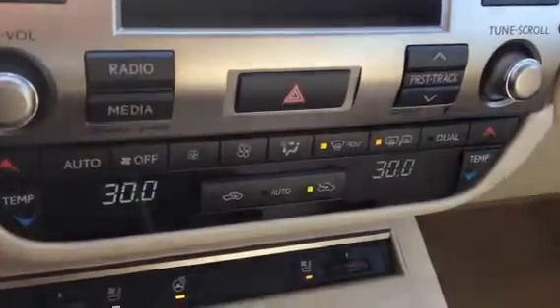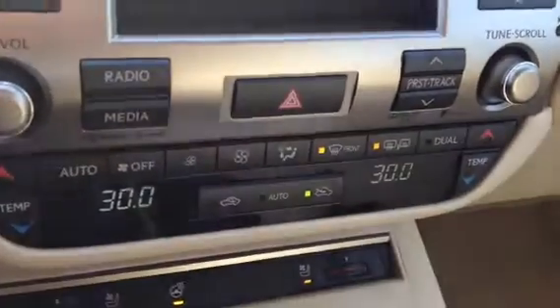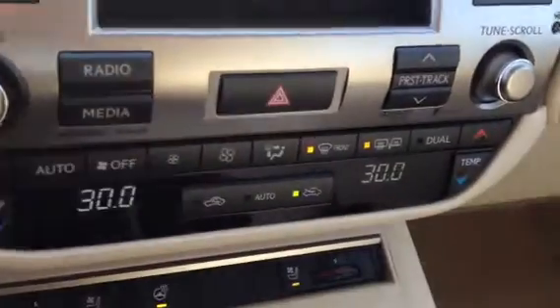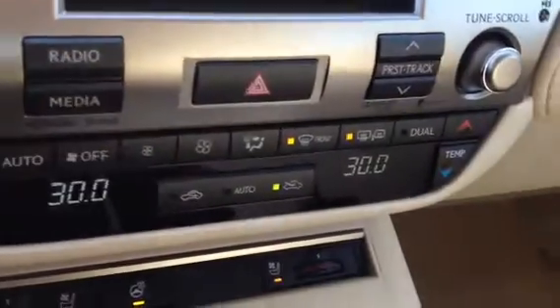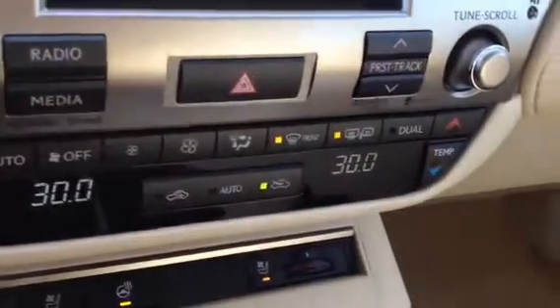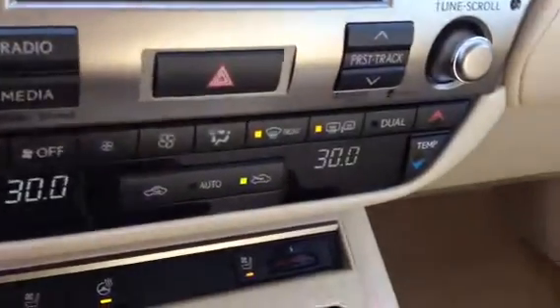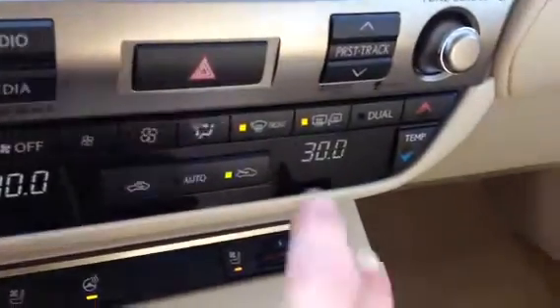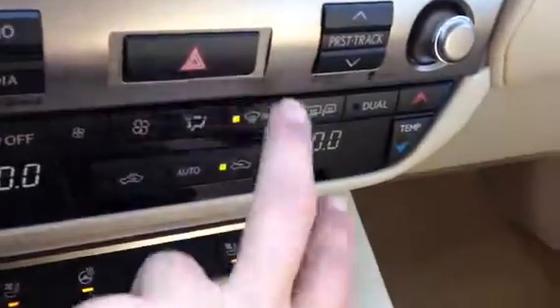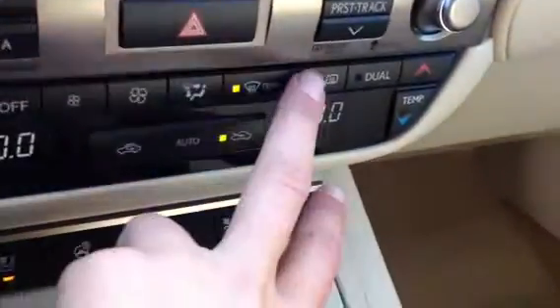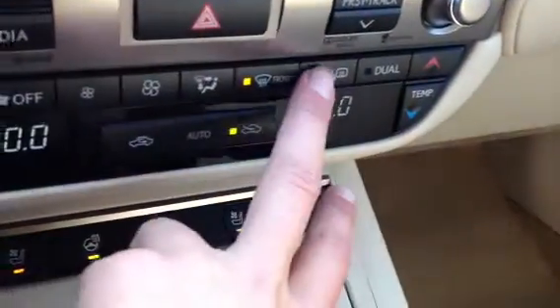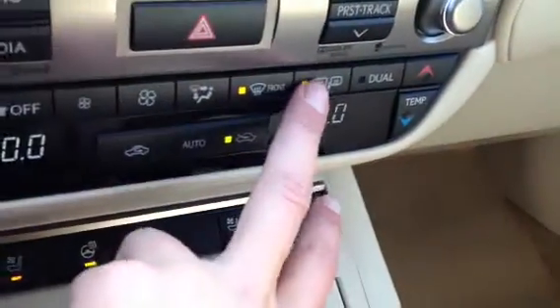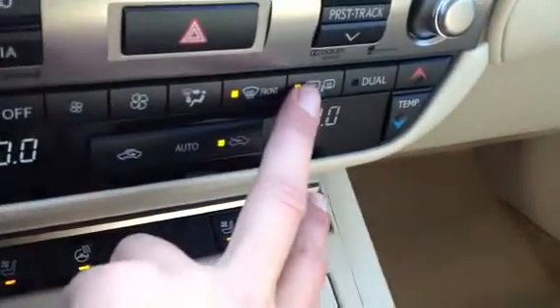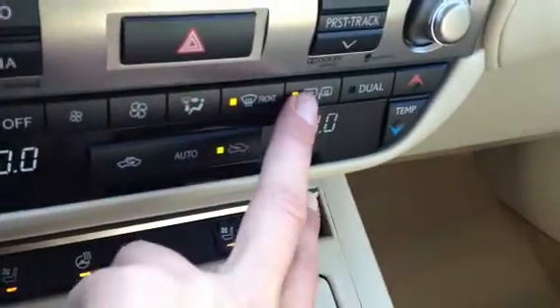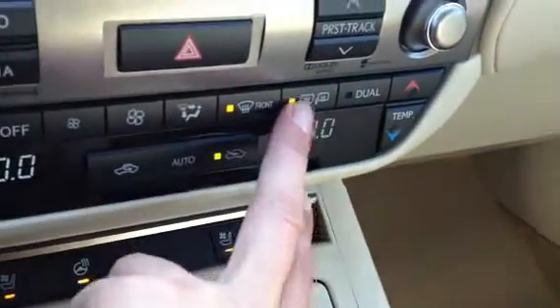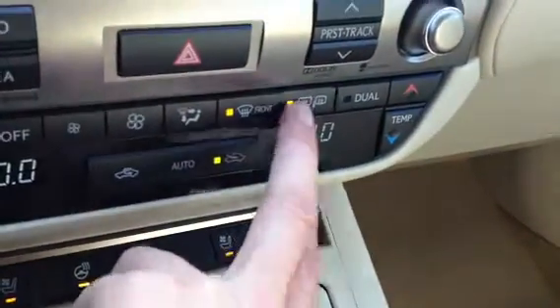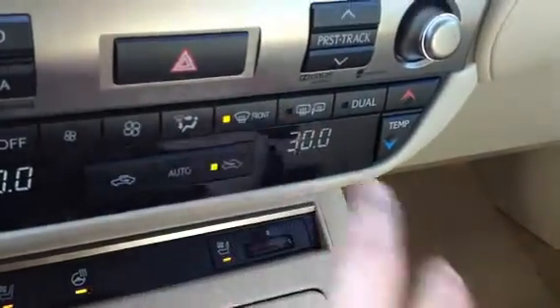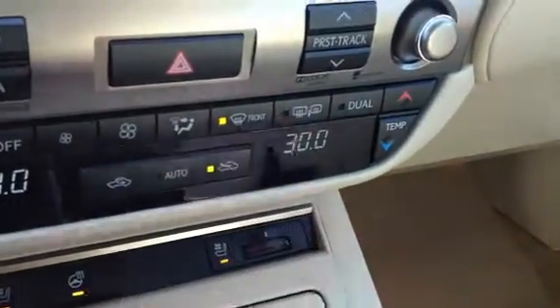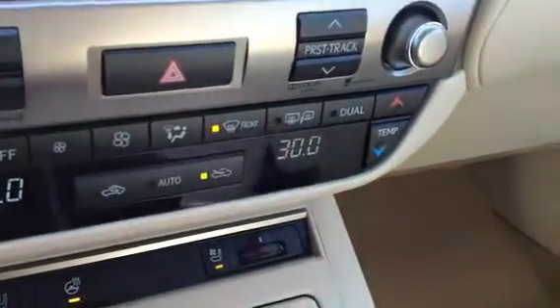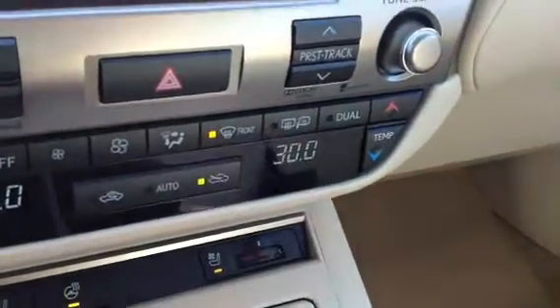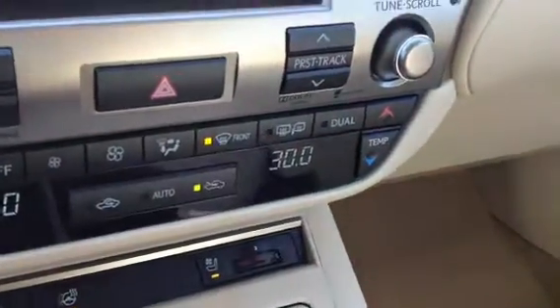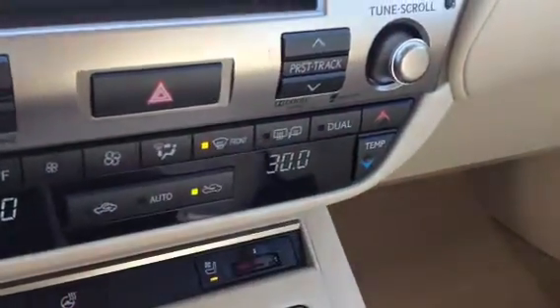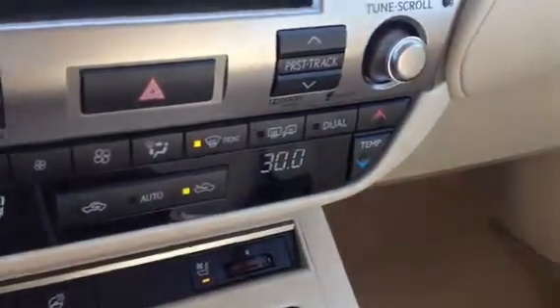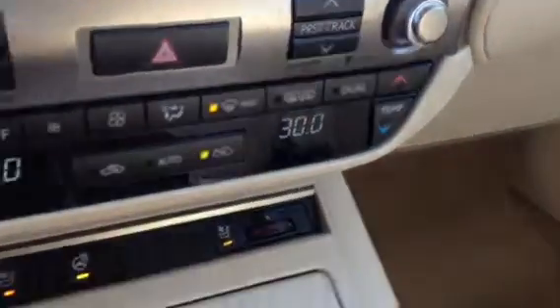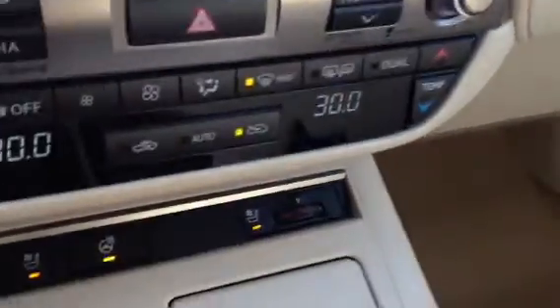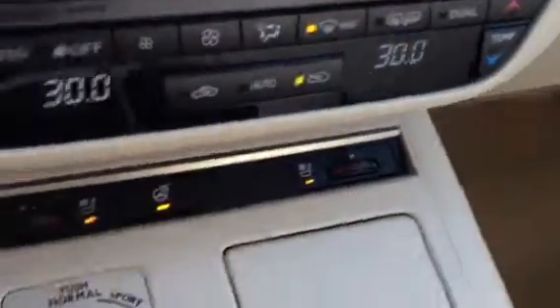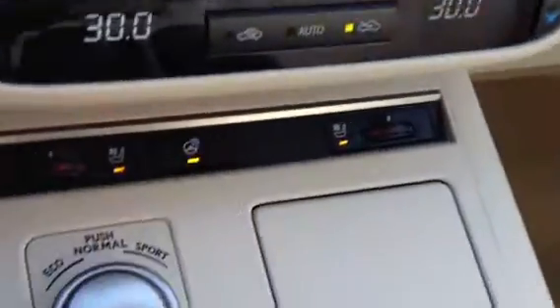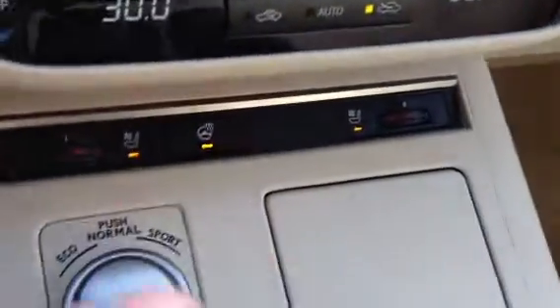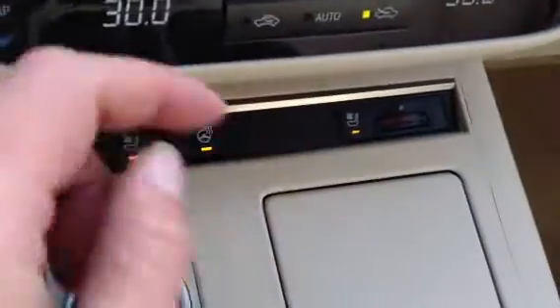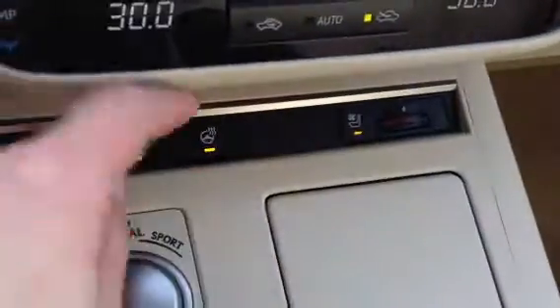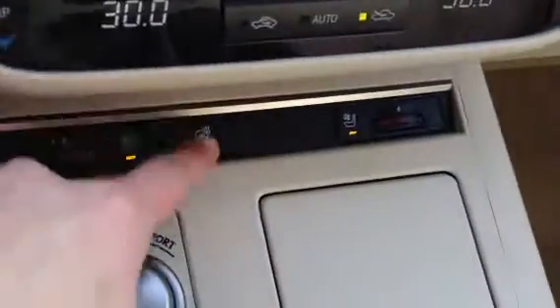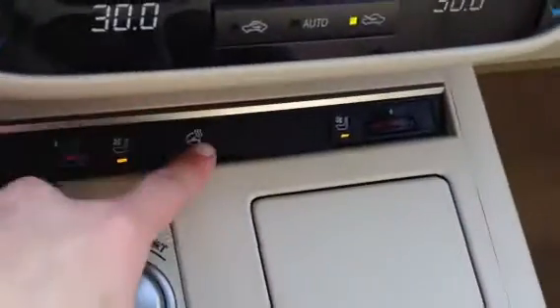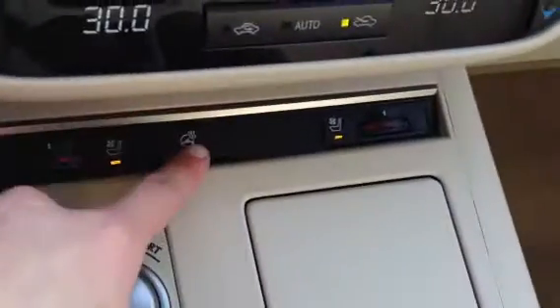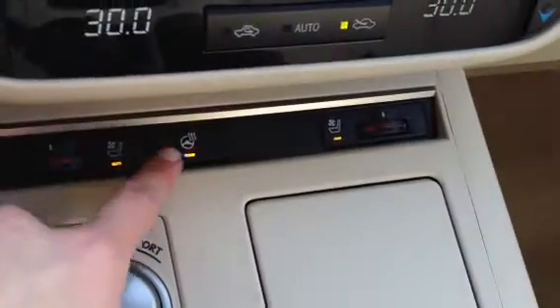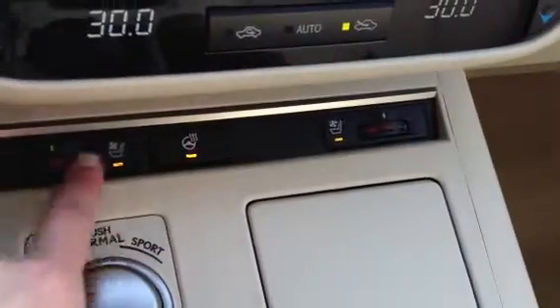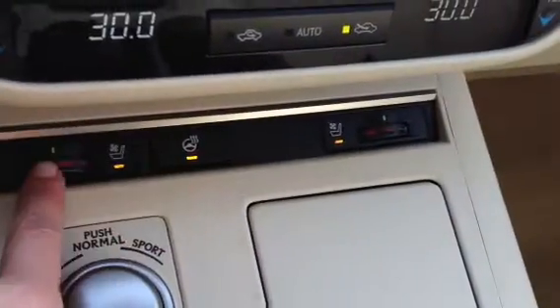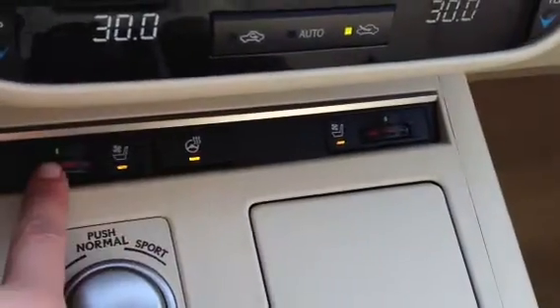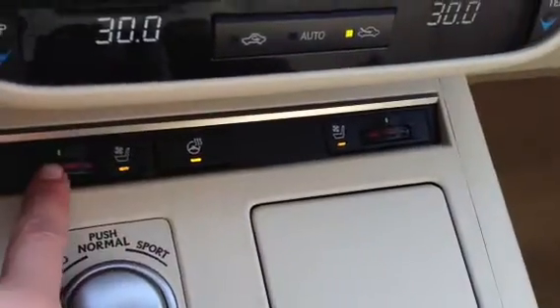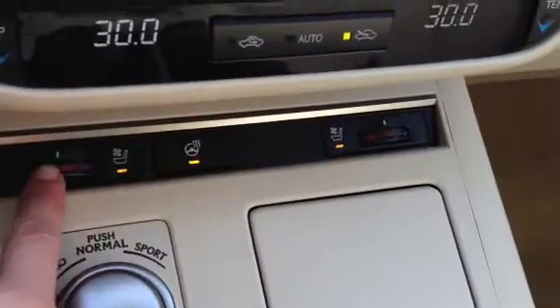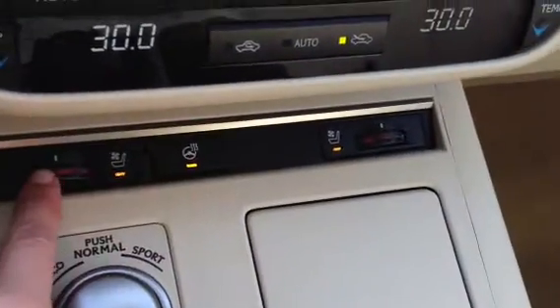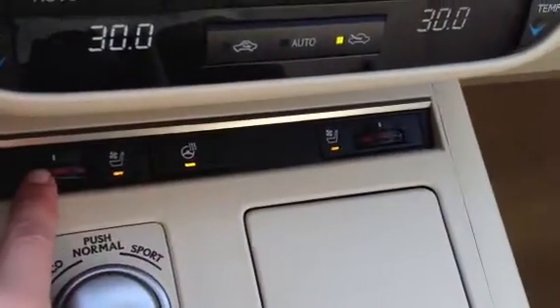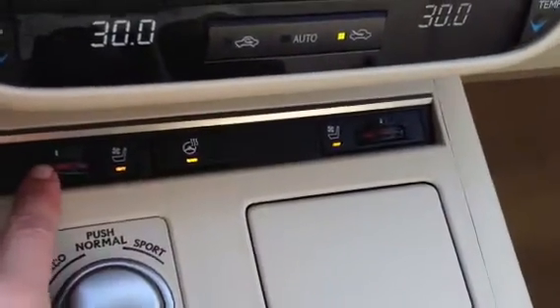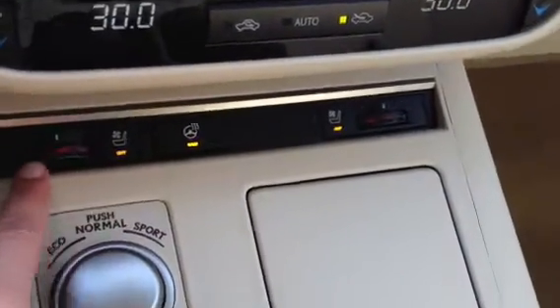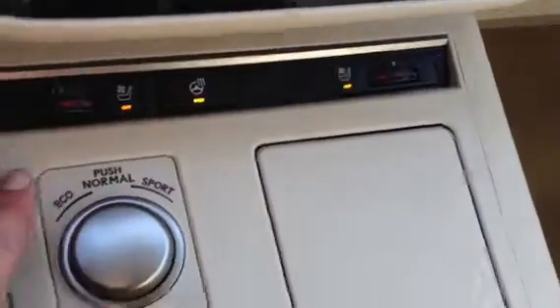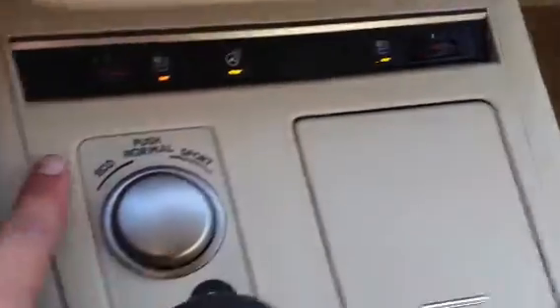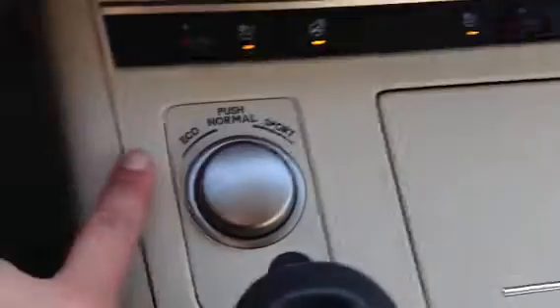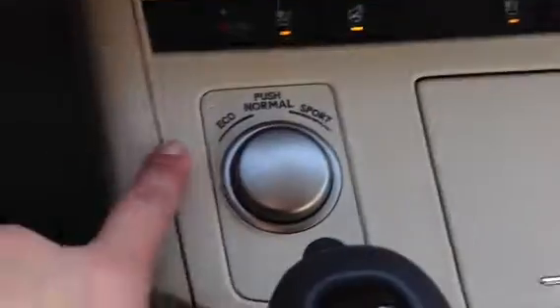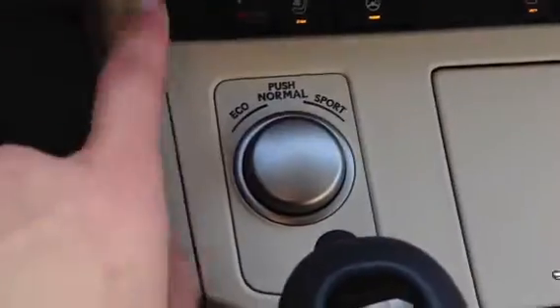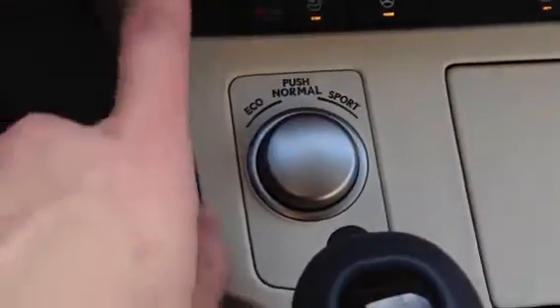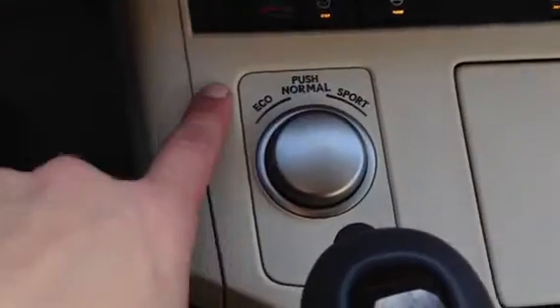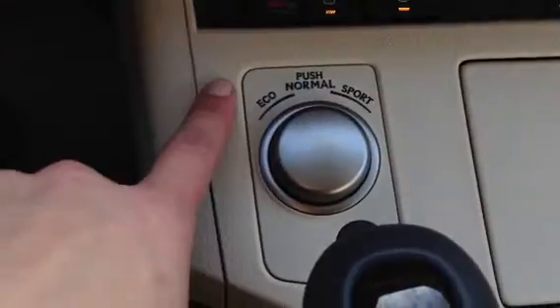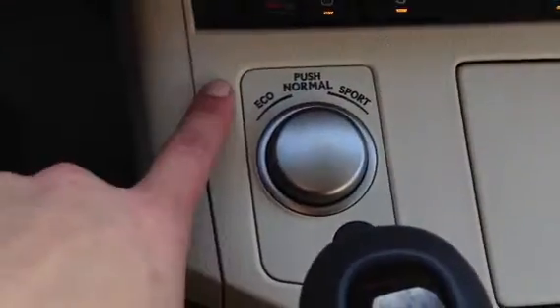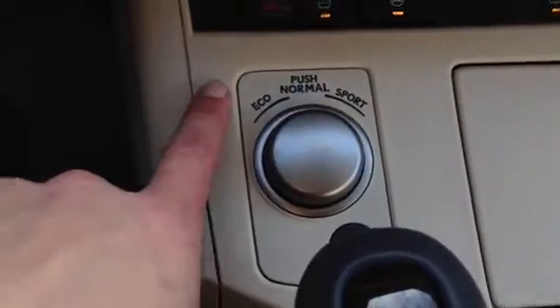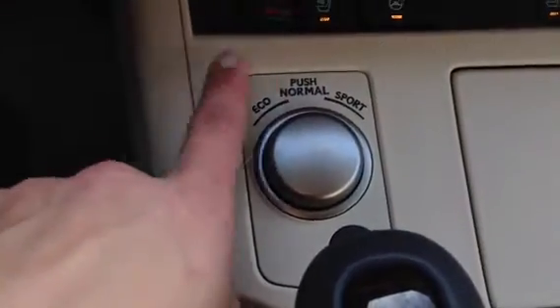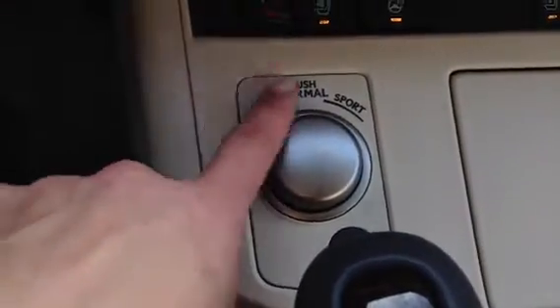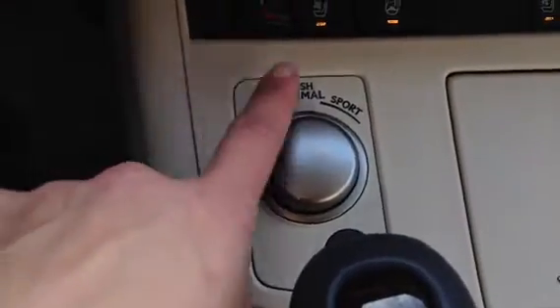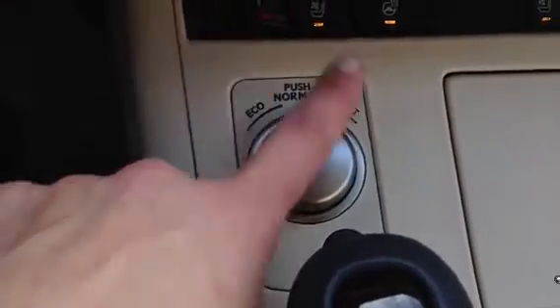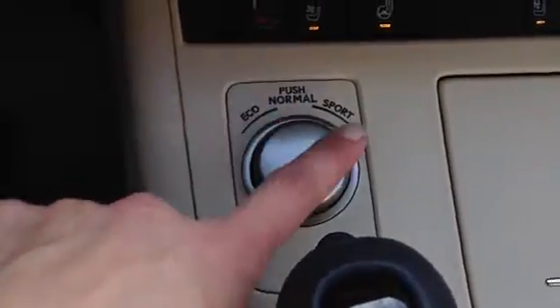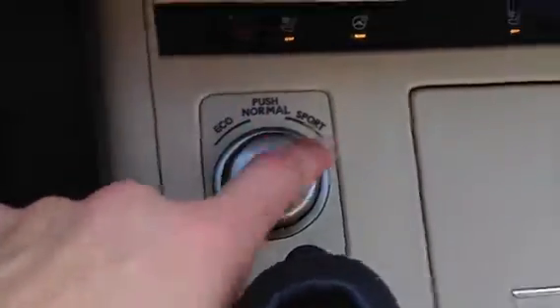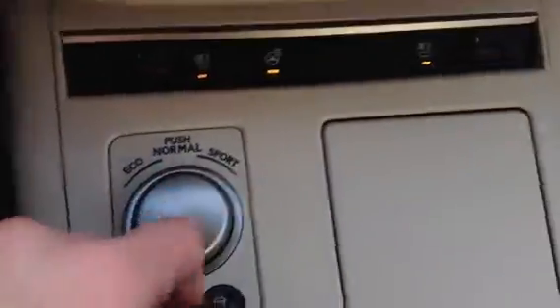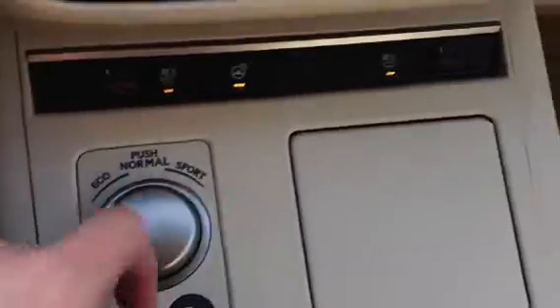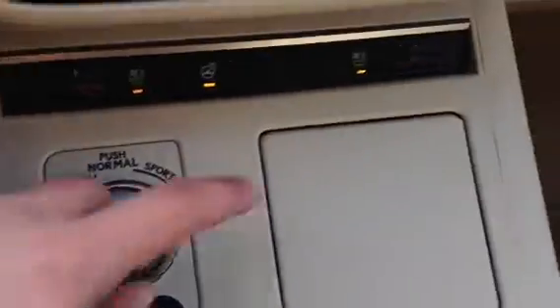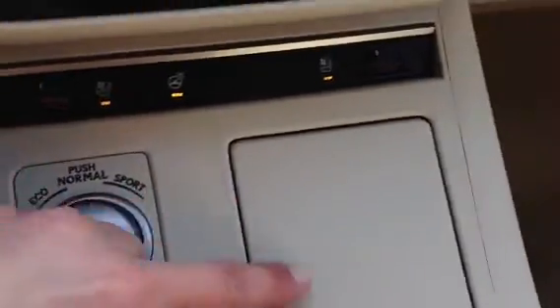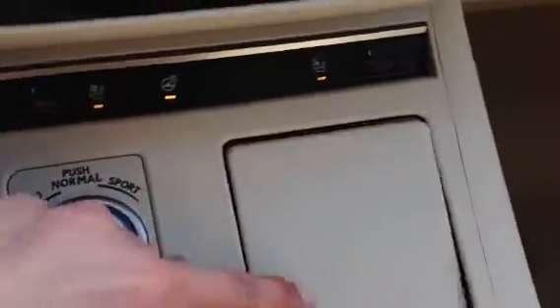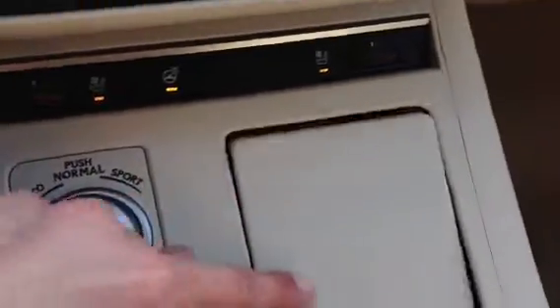Front mirror defrost, and the side mirrors are heated as well. You have a heated steering wheel, heated and cooled front seats. You also have eco, normal, and sport mode.